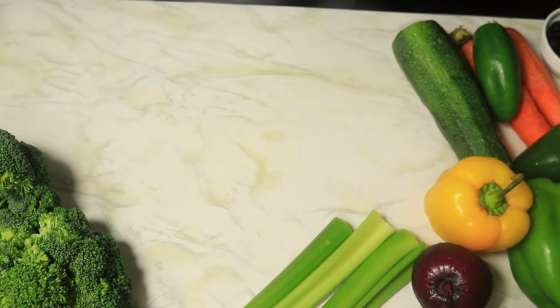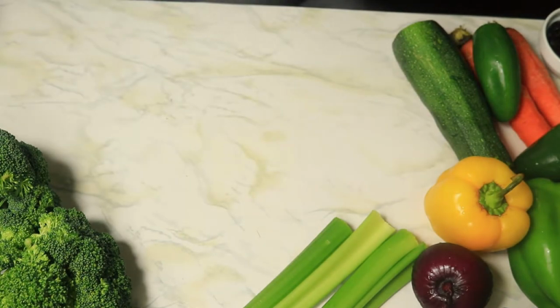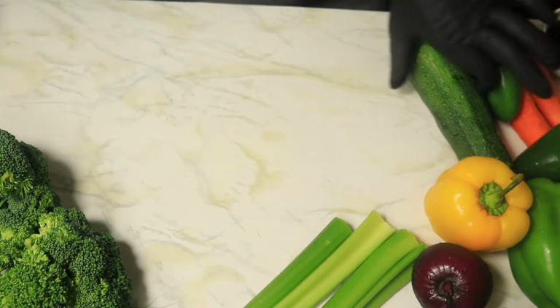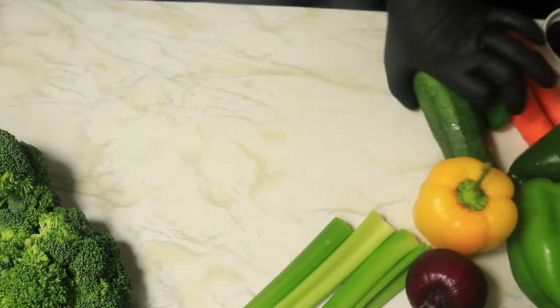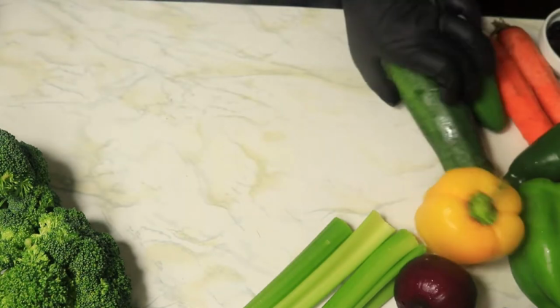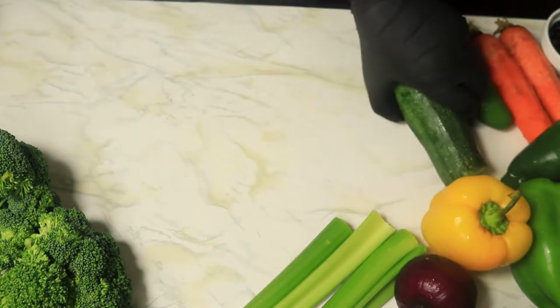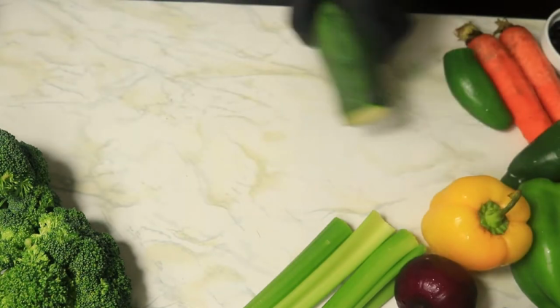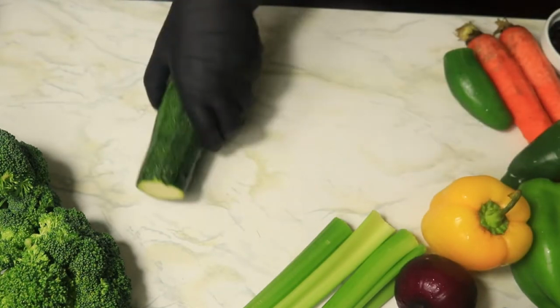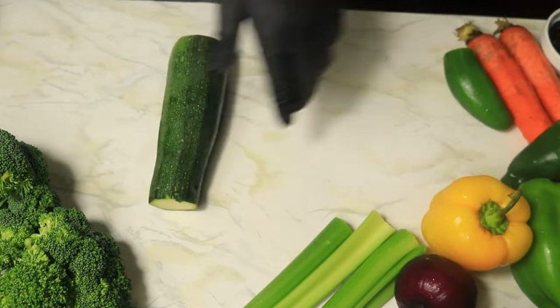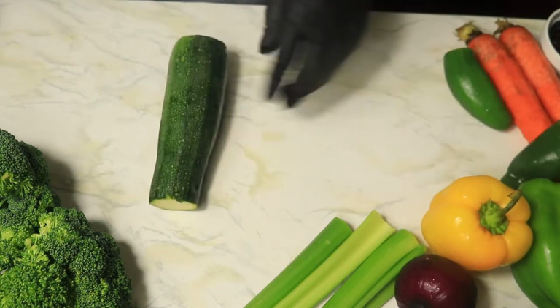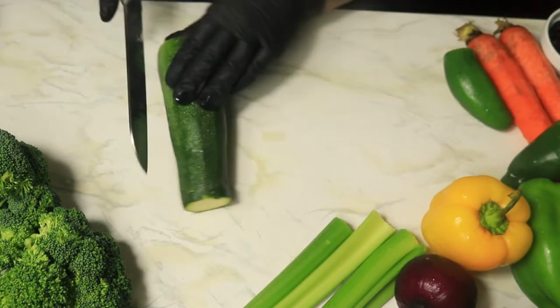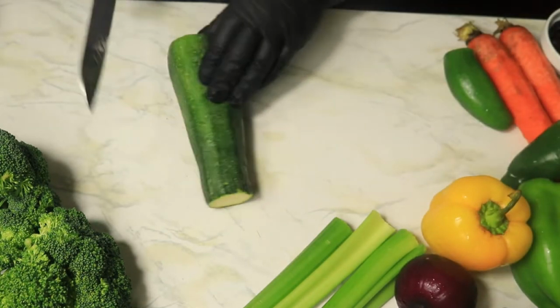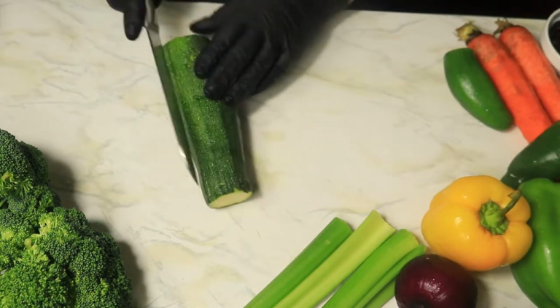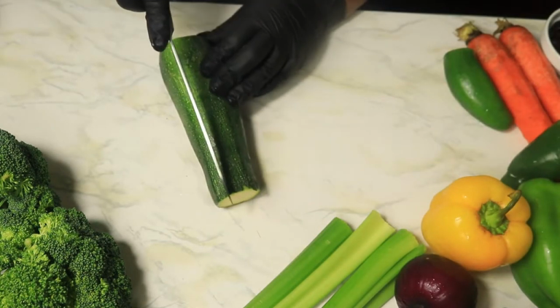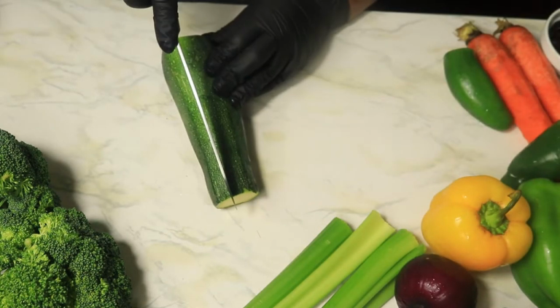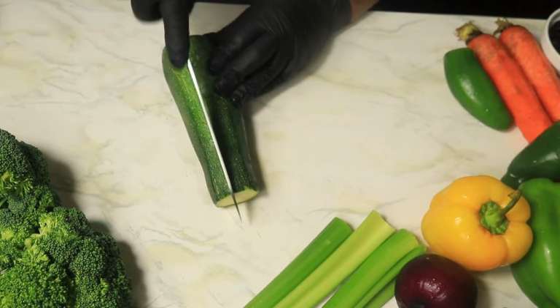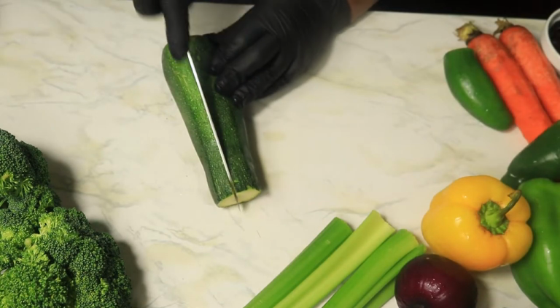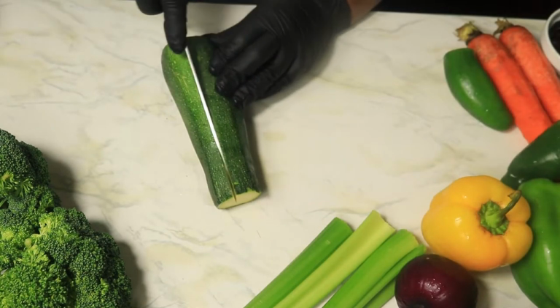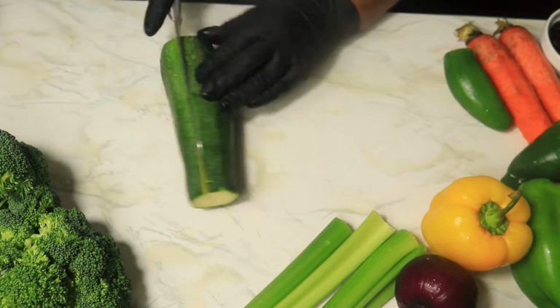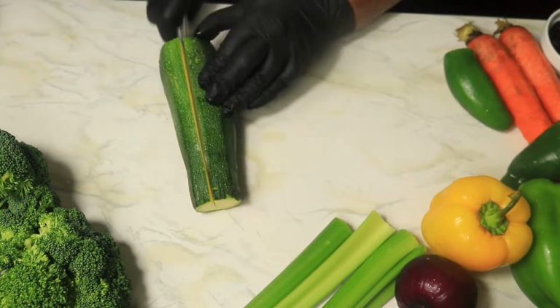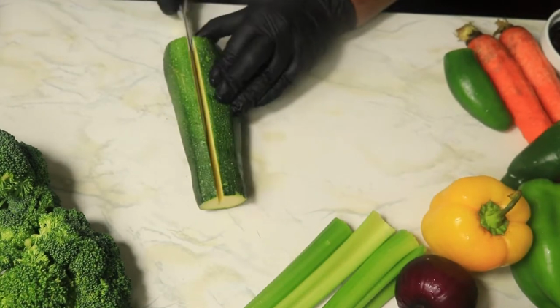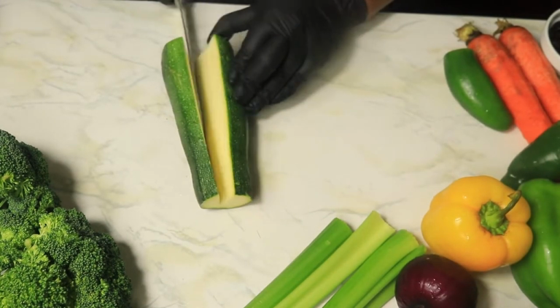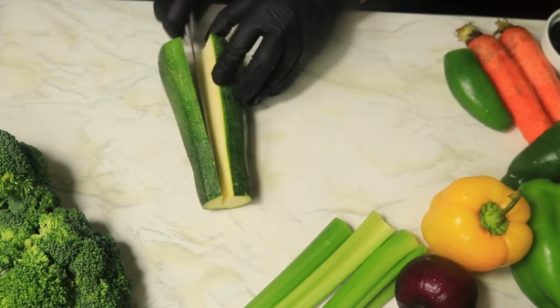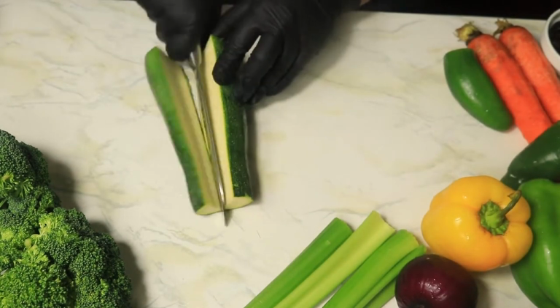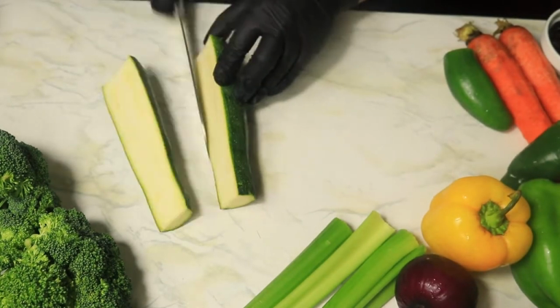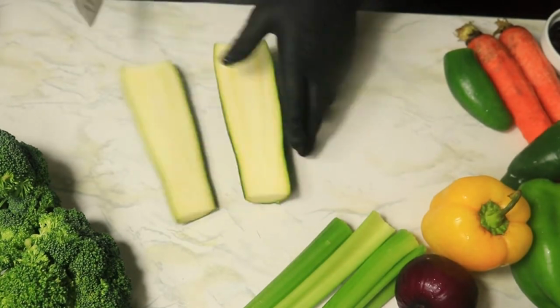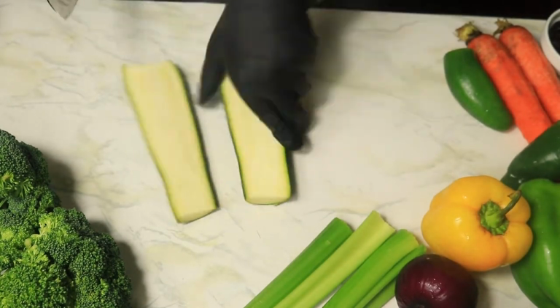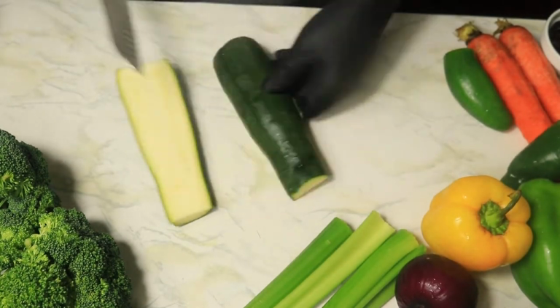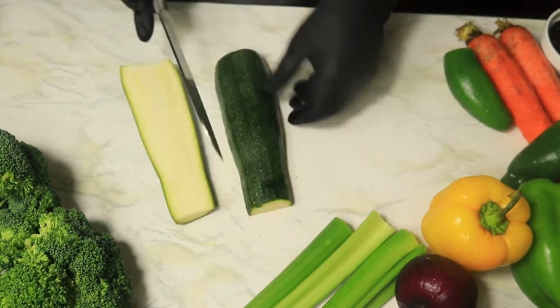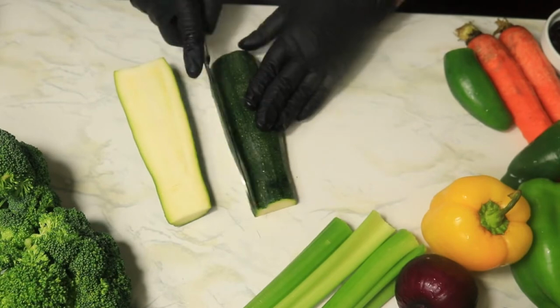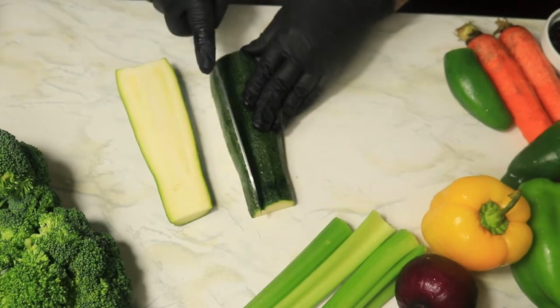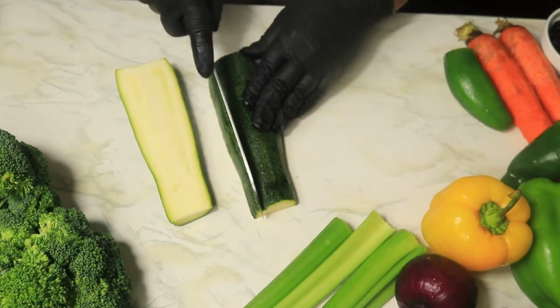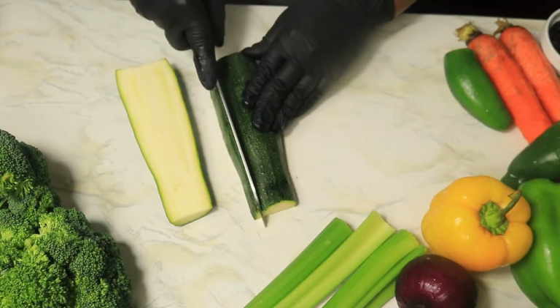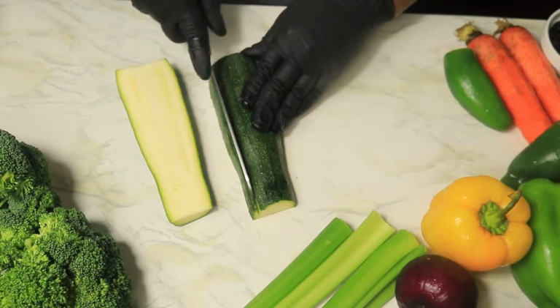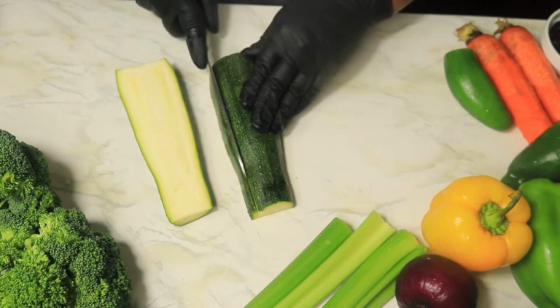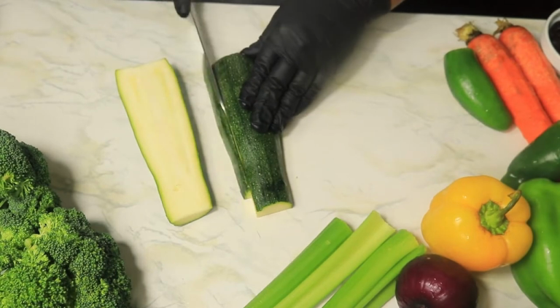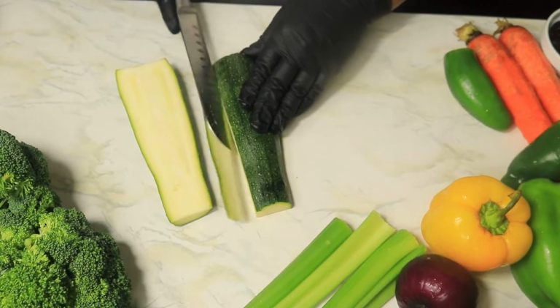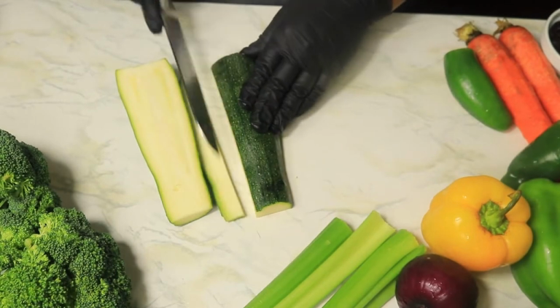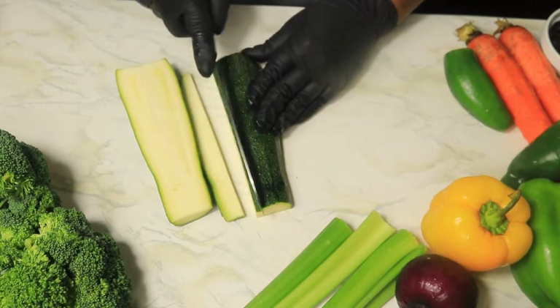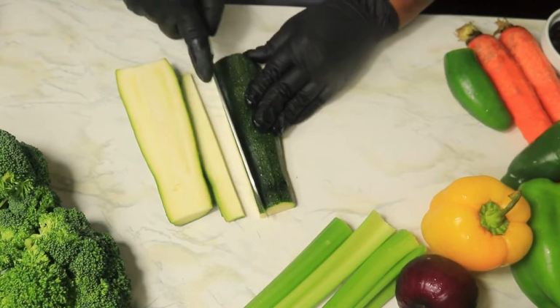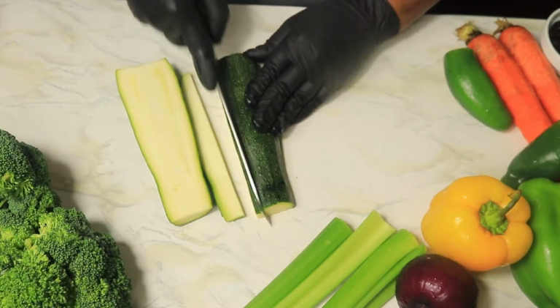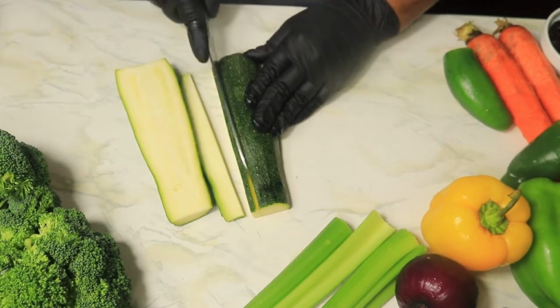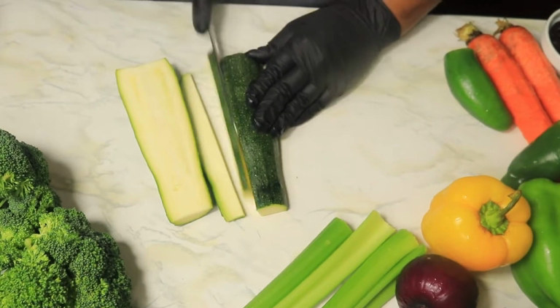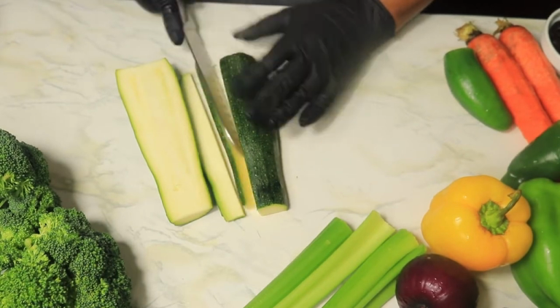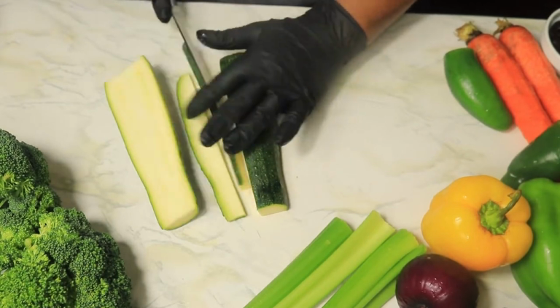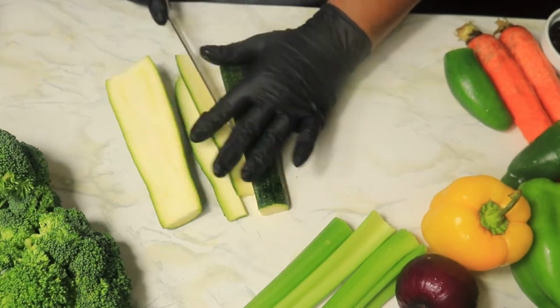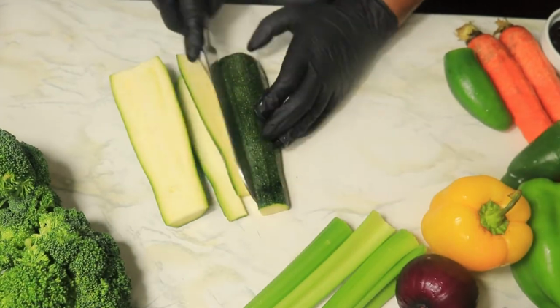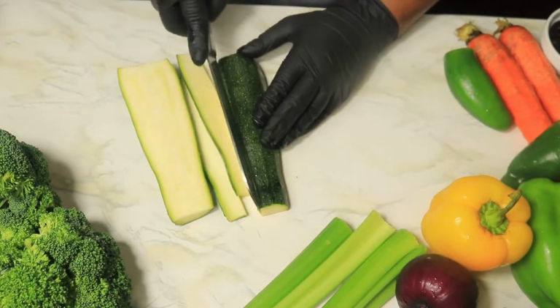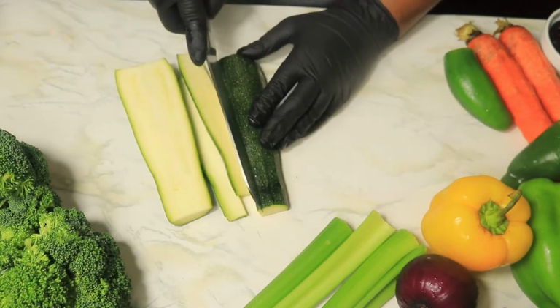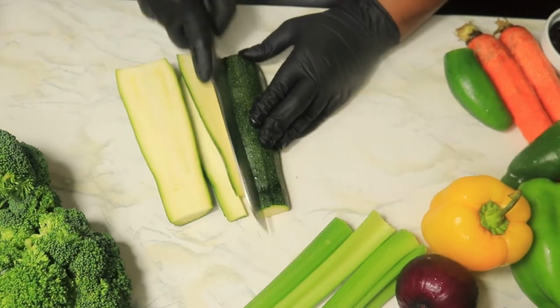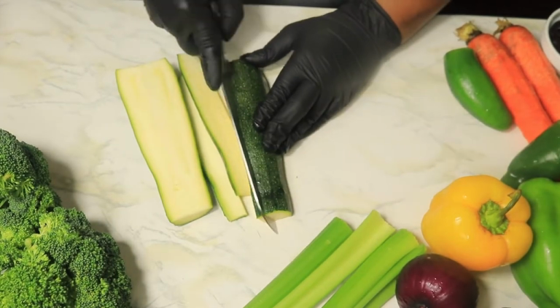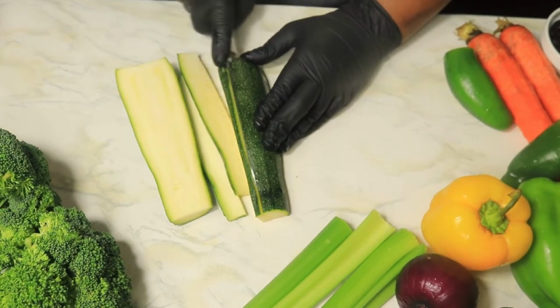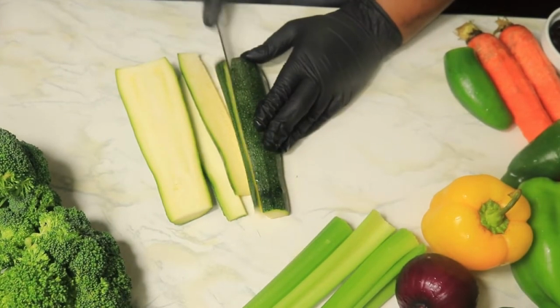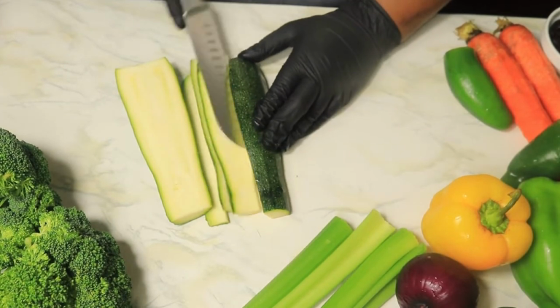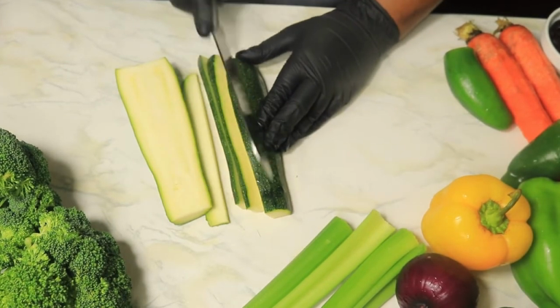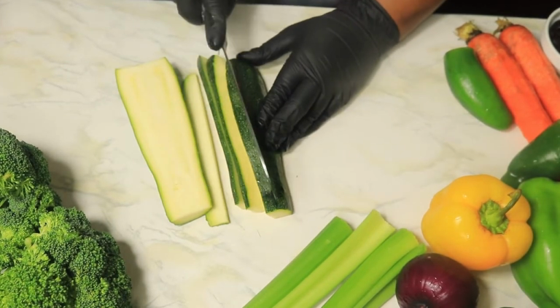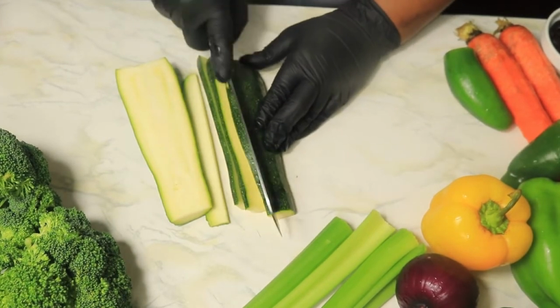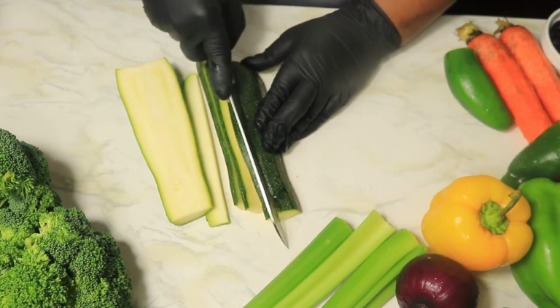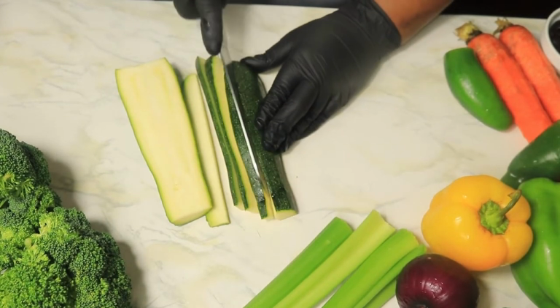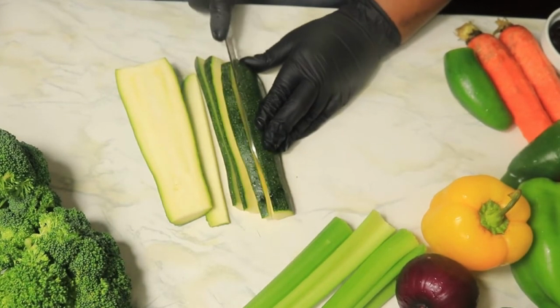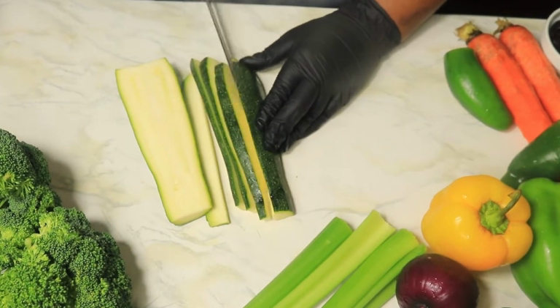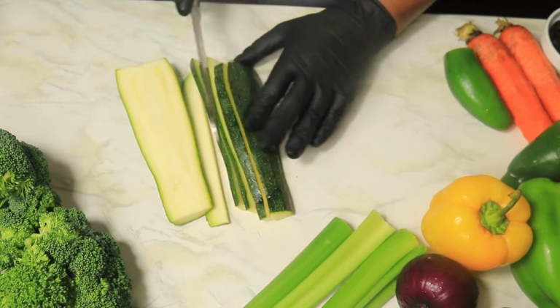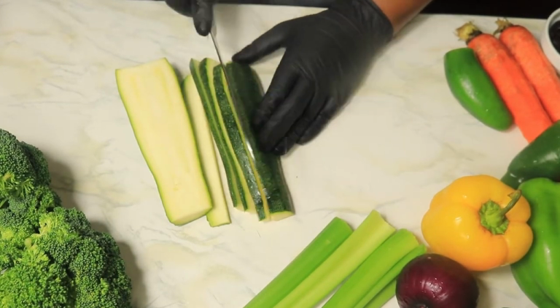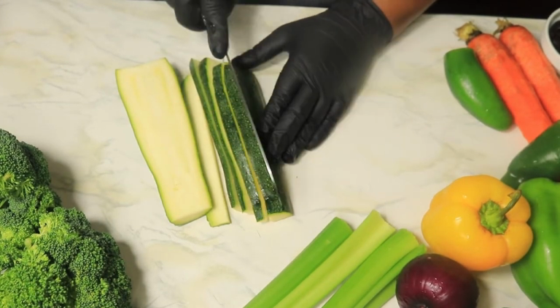As for the zucchini, we are going to cut them in half and then into thin strips. And it's your choice if you want to cut them once more.